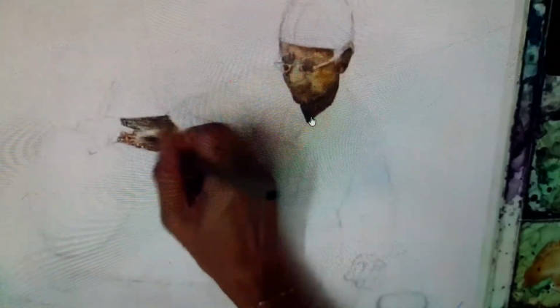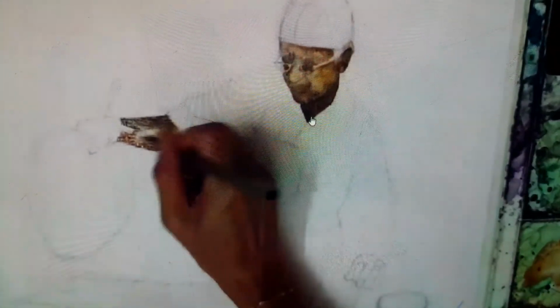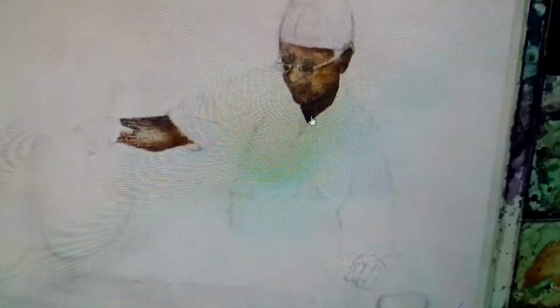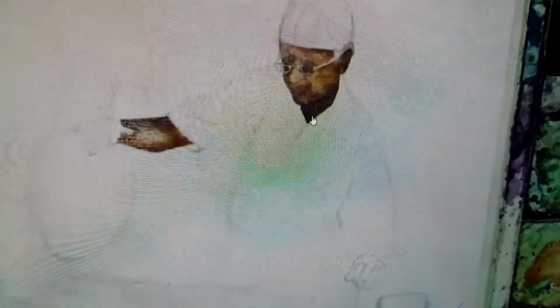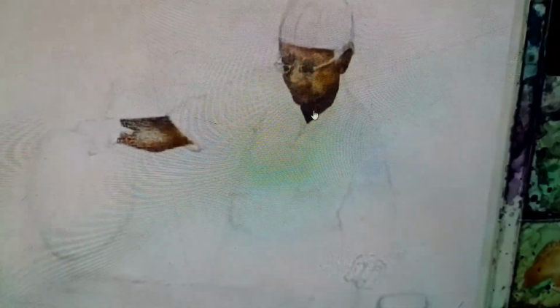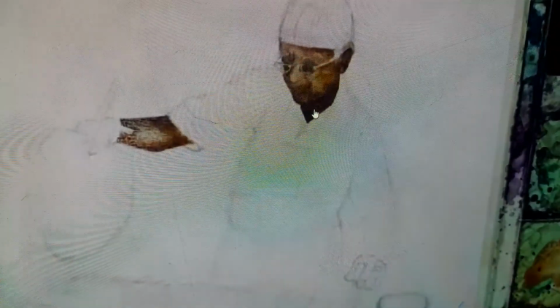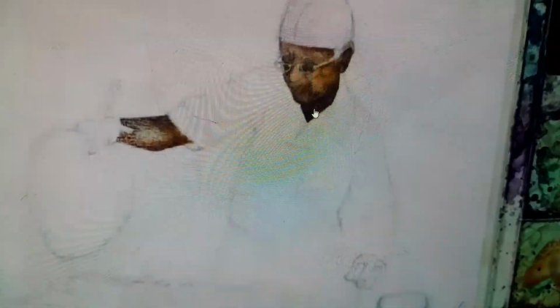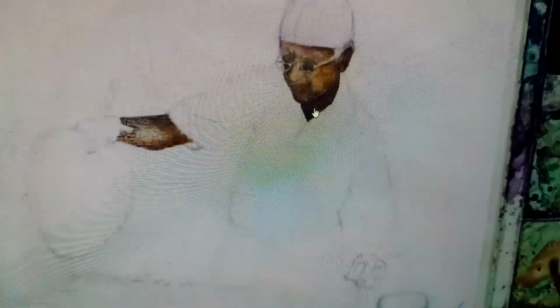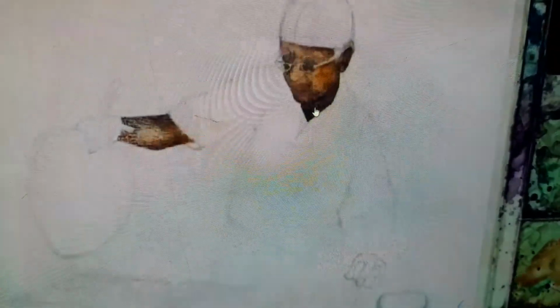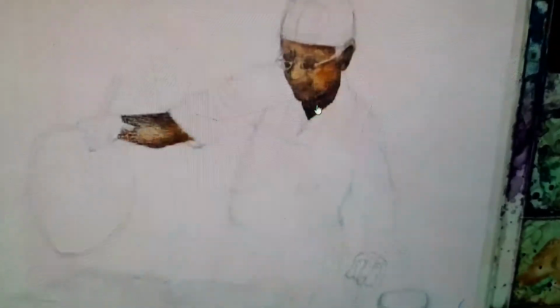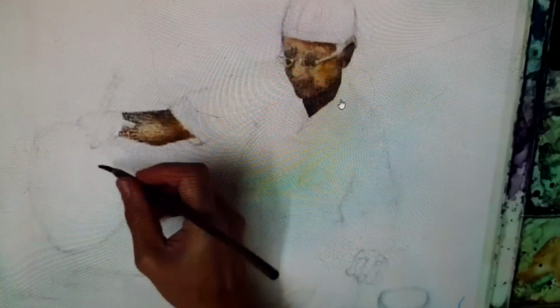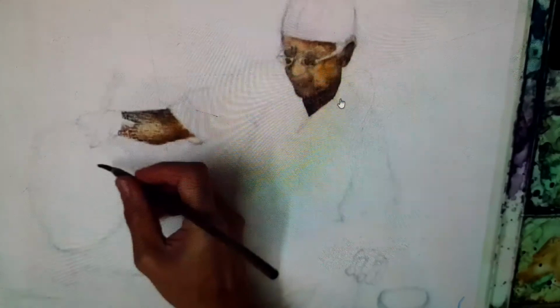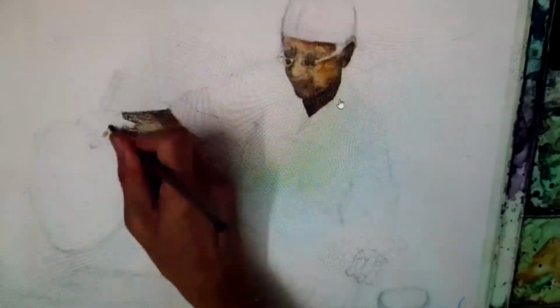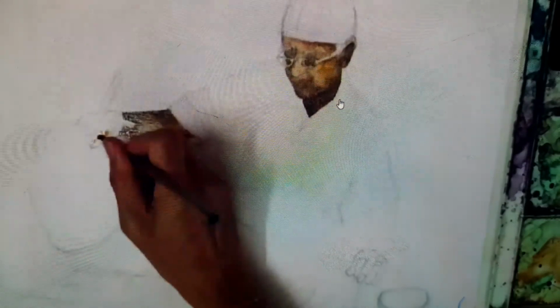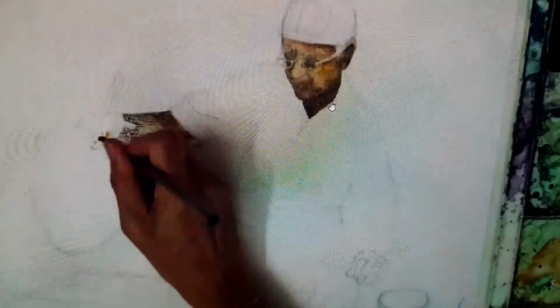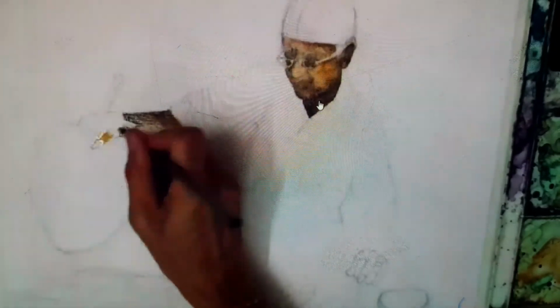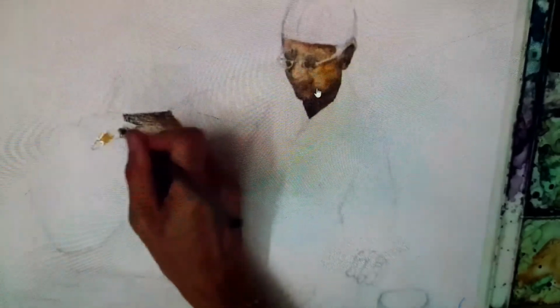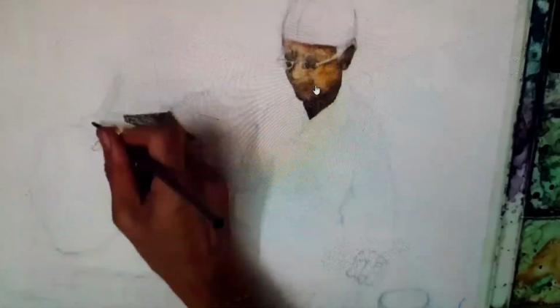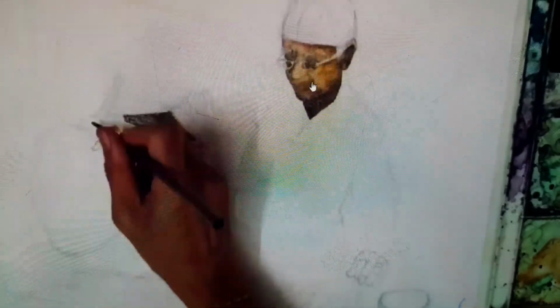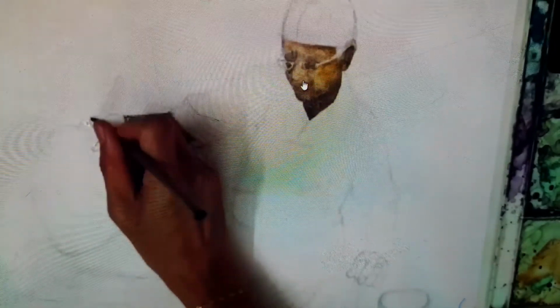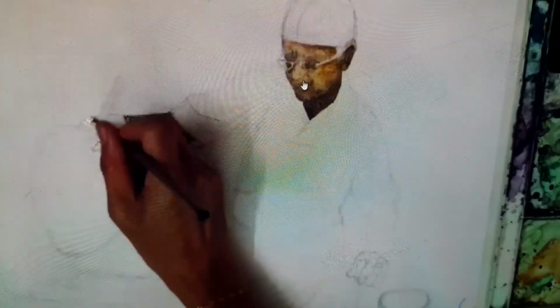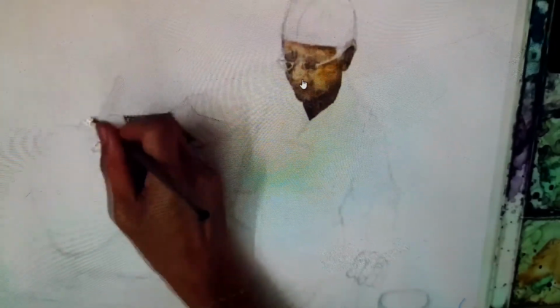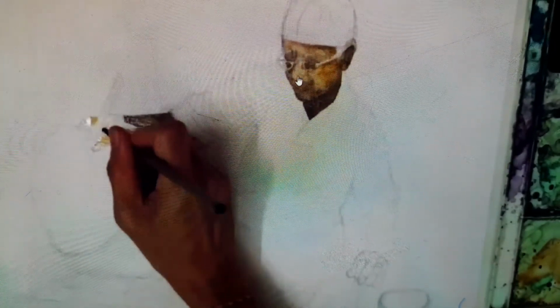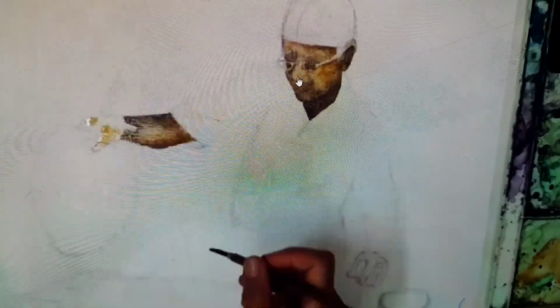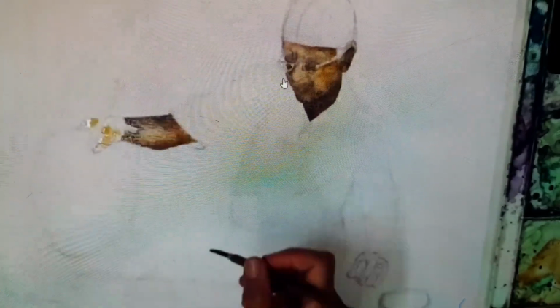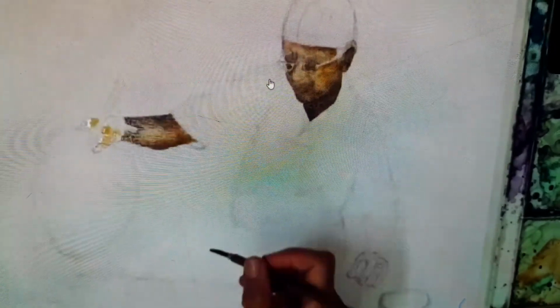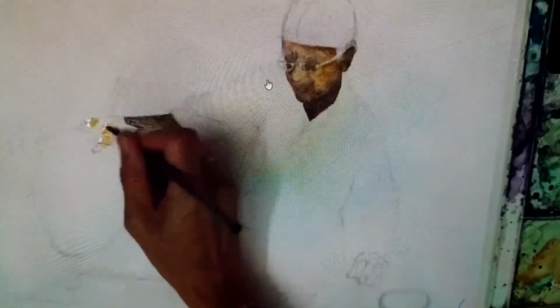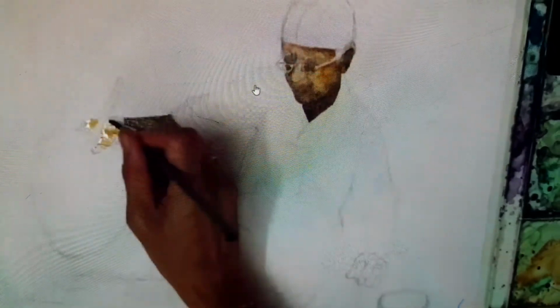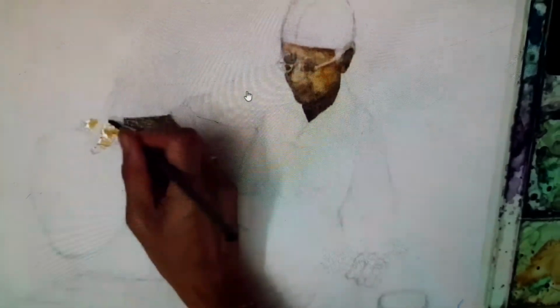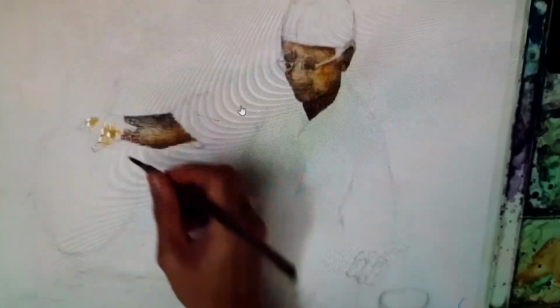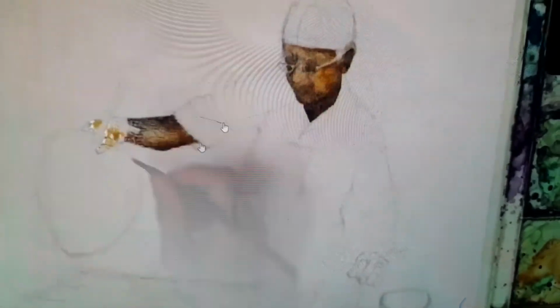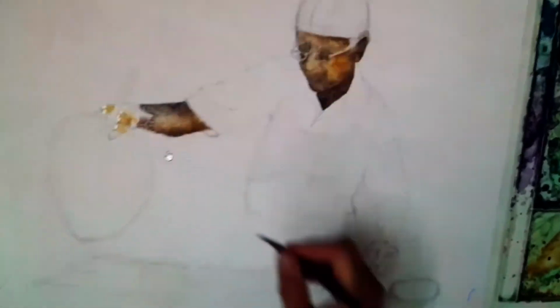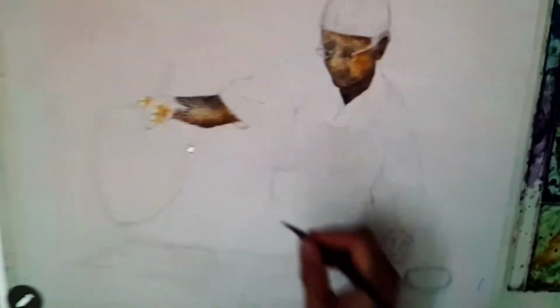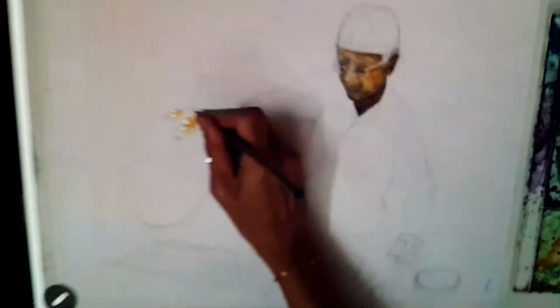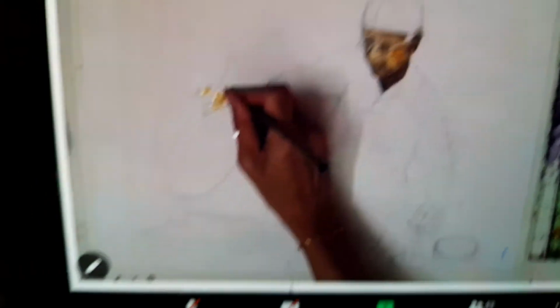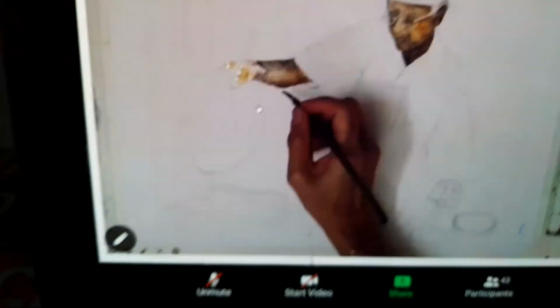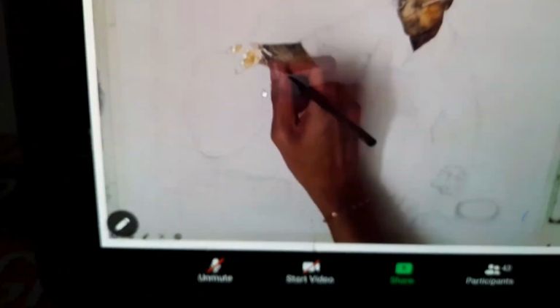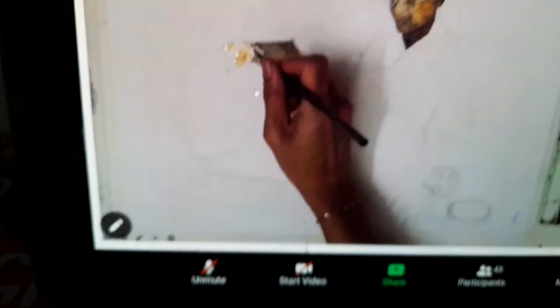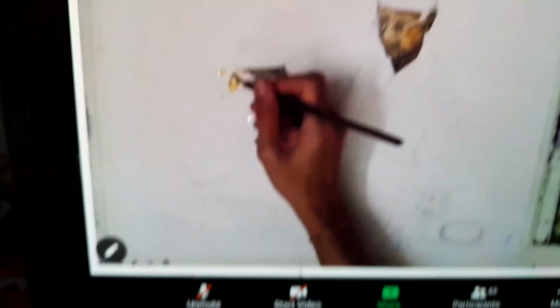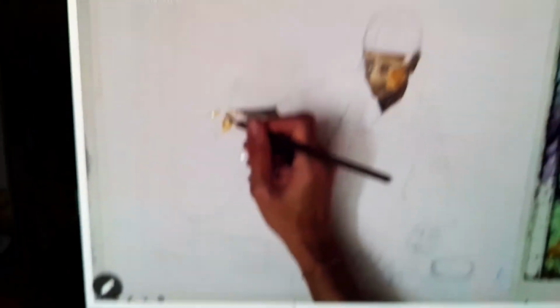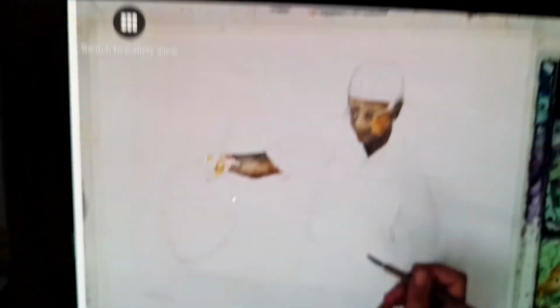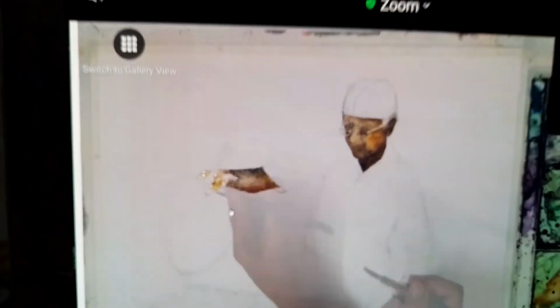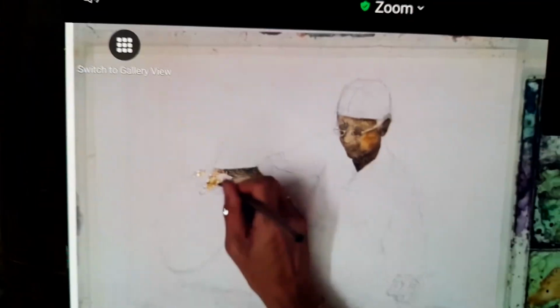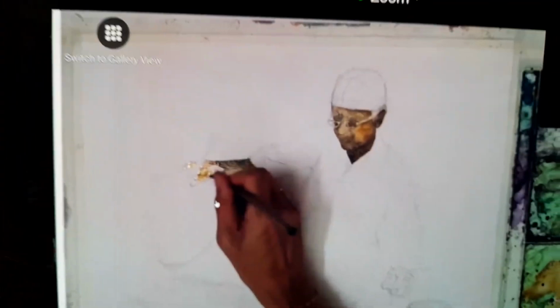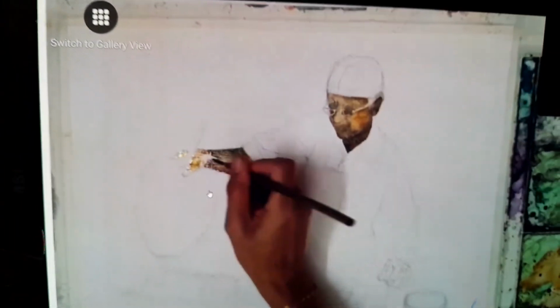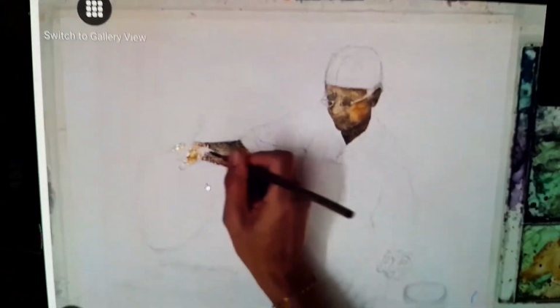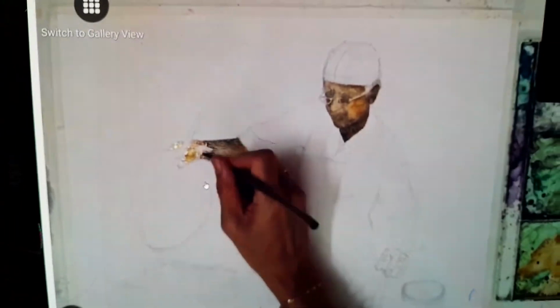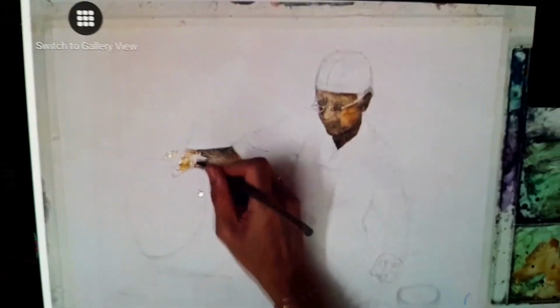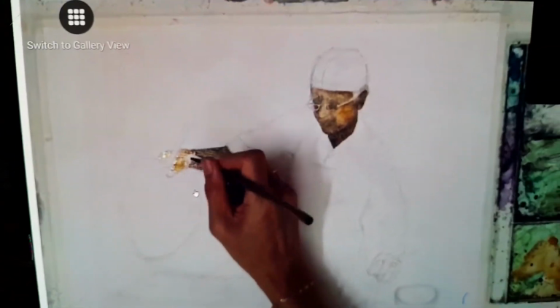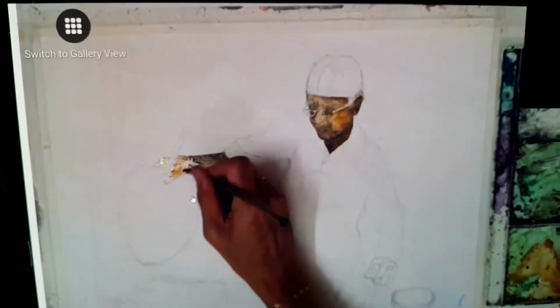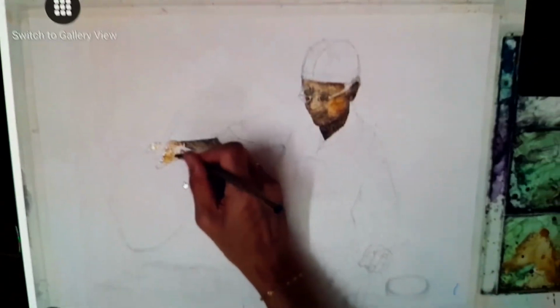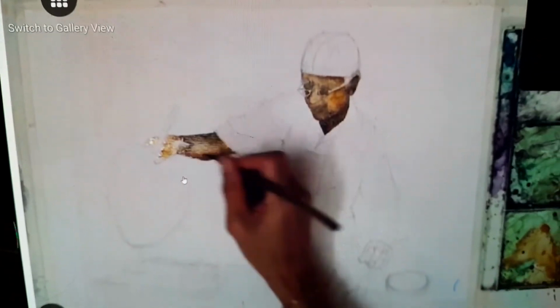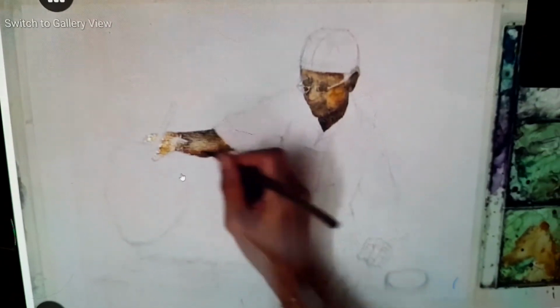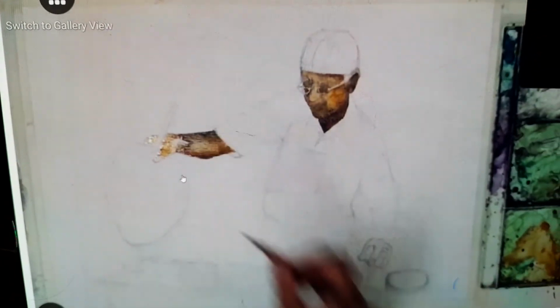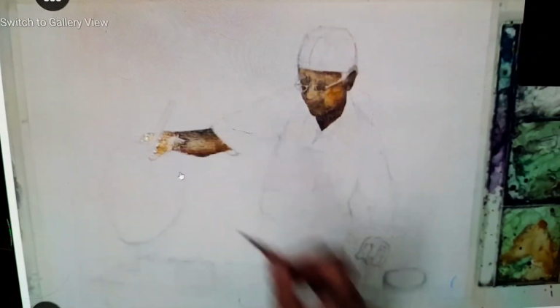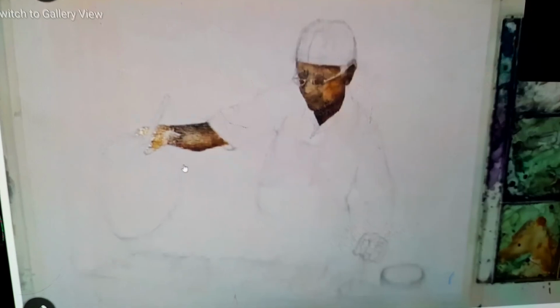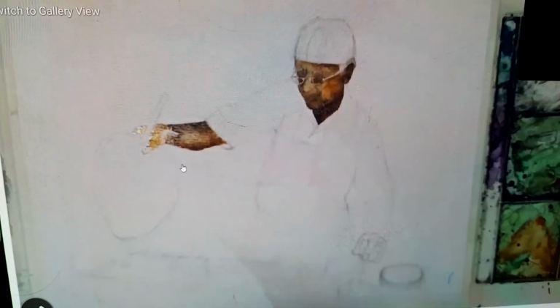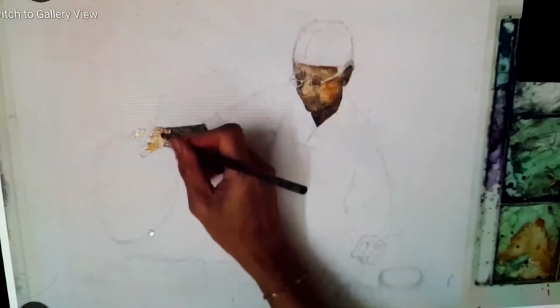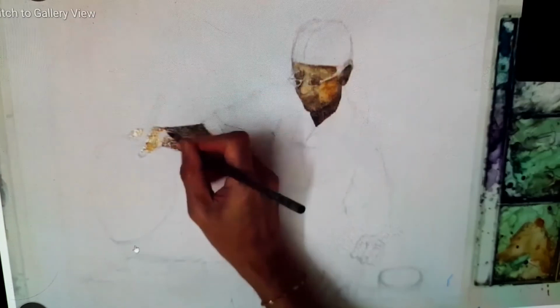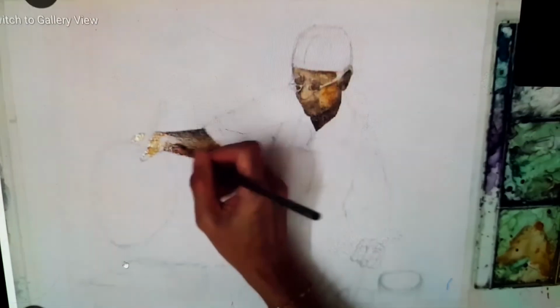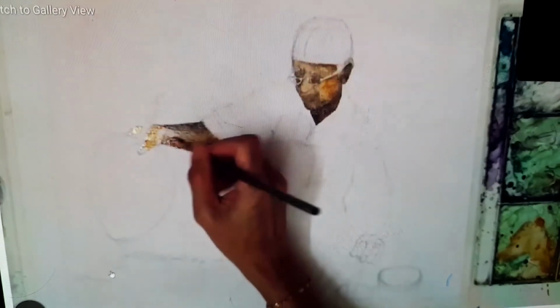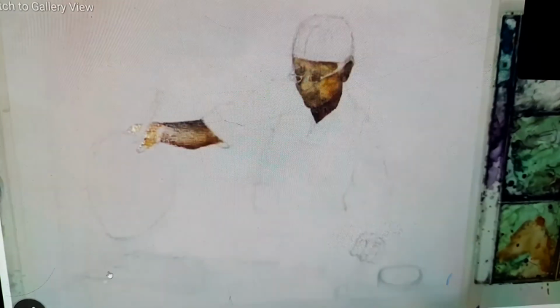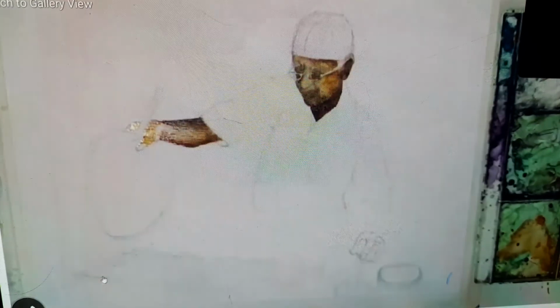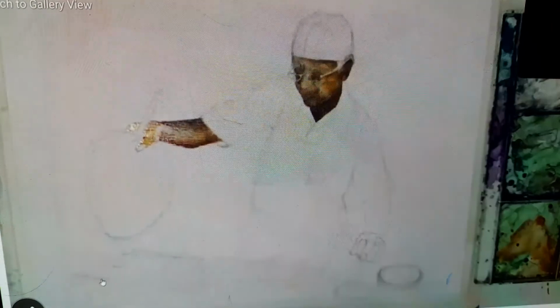The forehead, the cheeks, and the nose have lighter colour of skin. The hands here are in a different colour of skin.